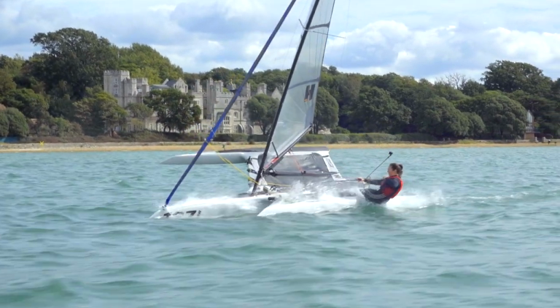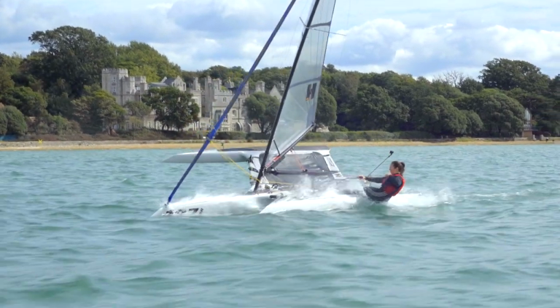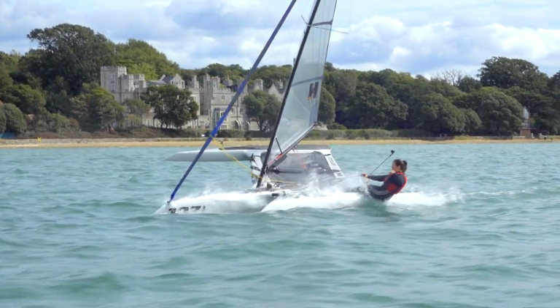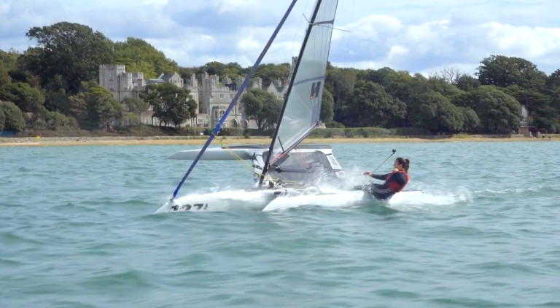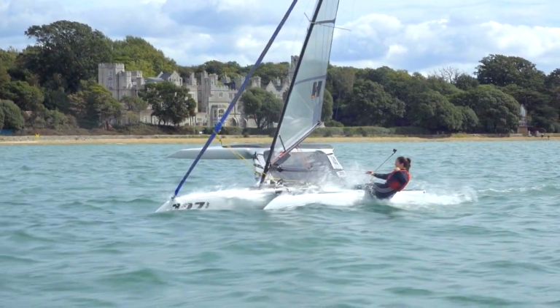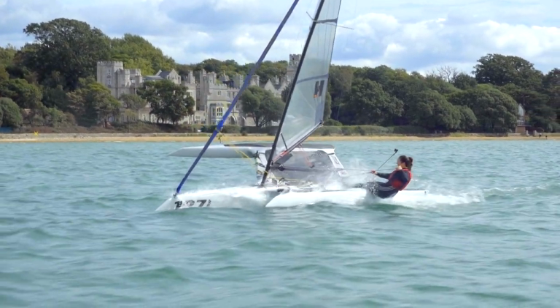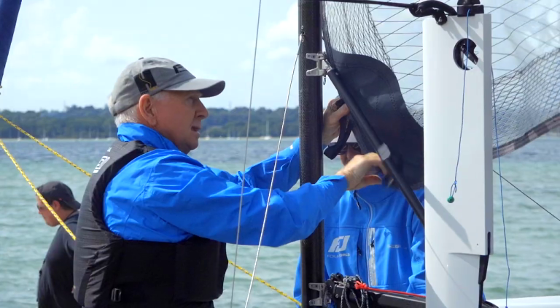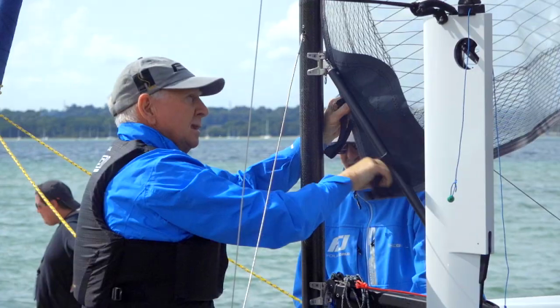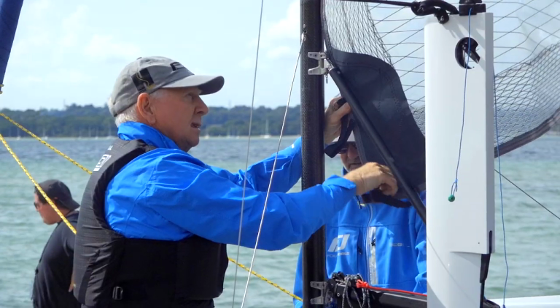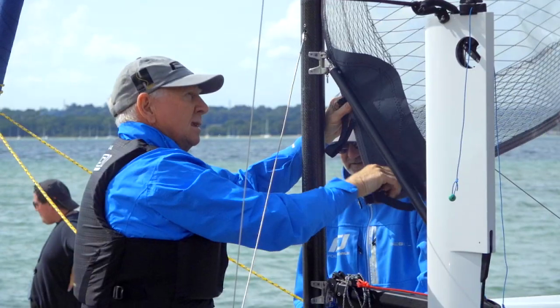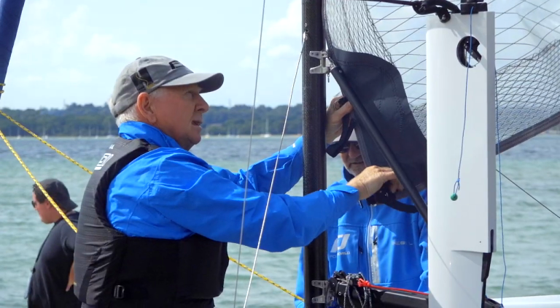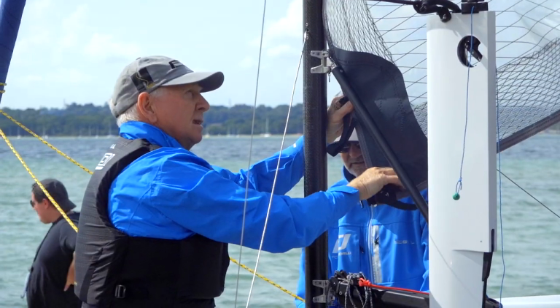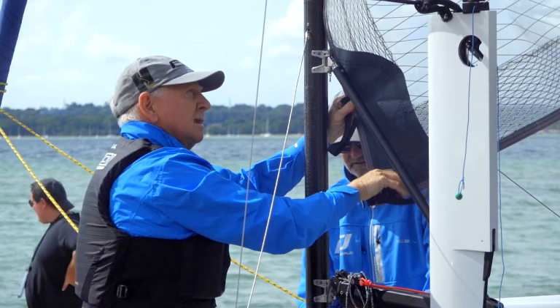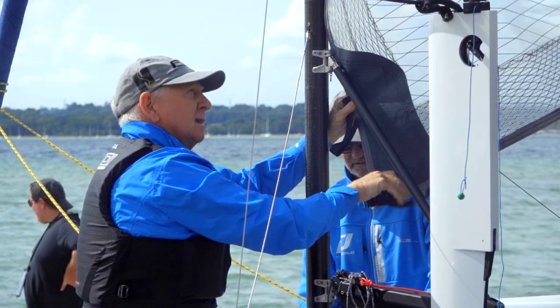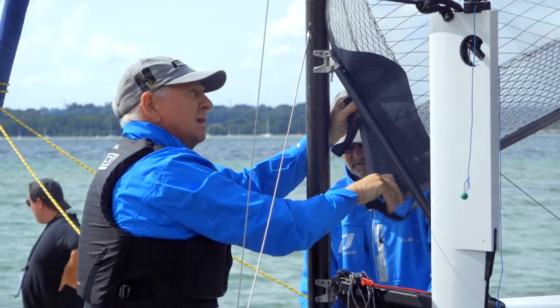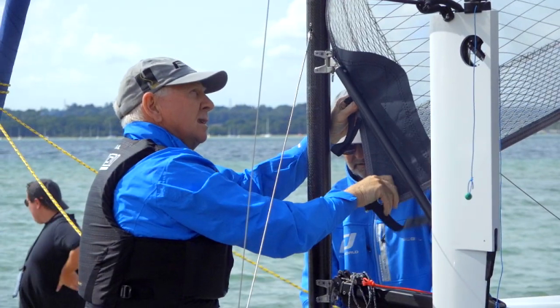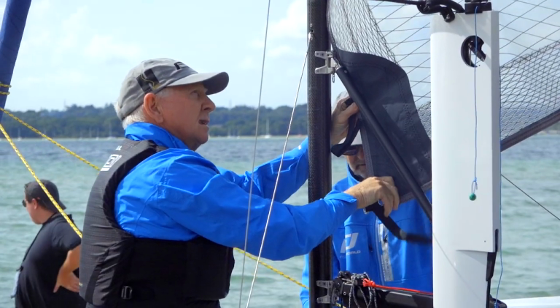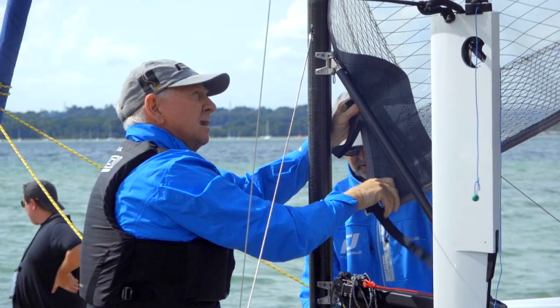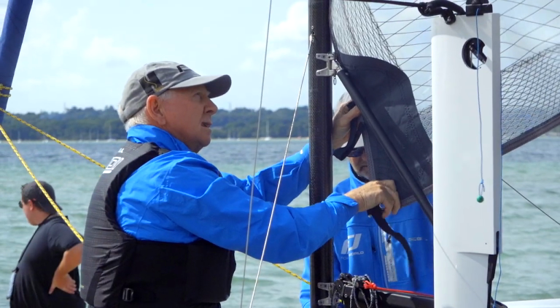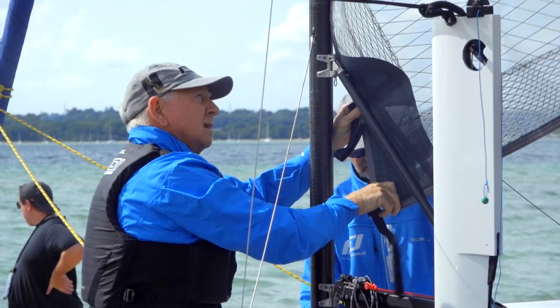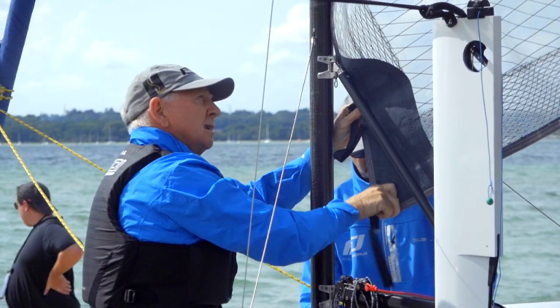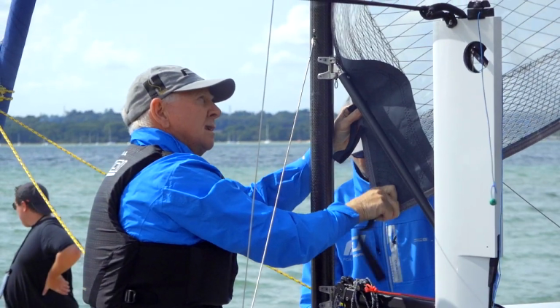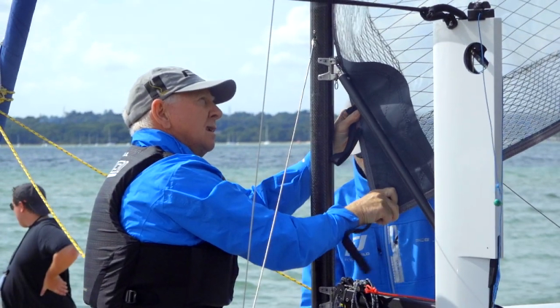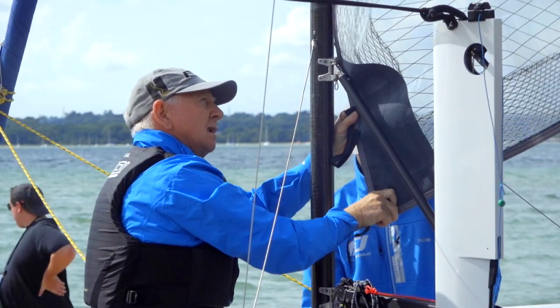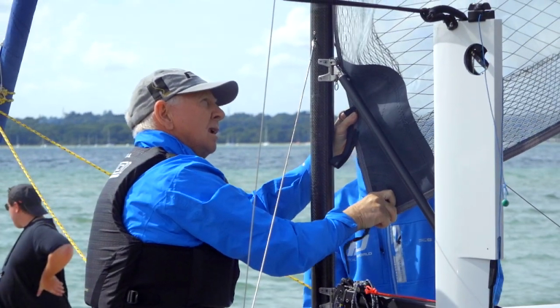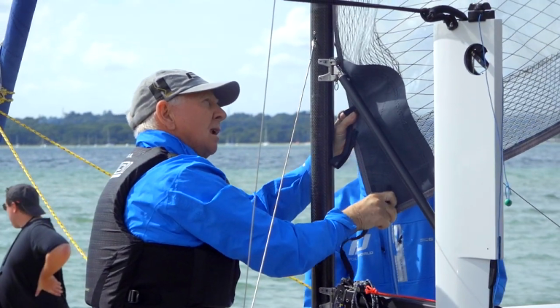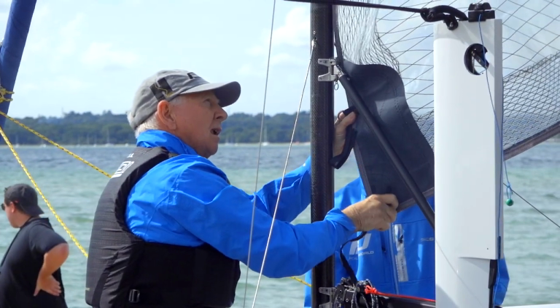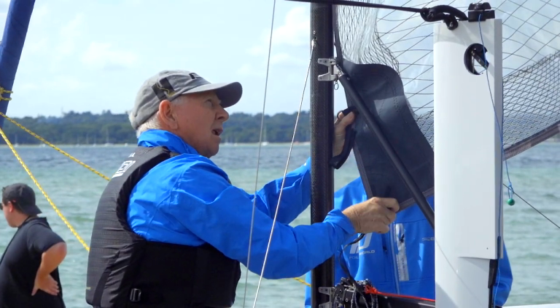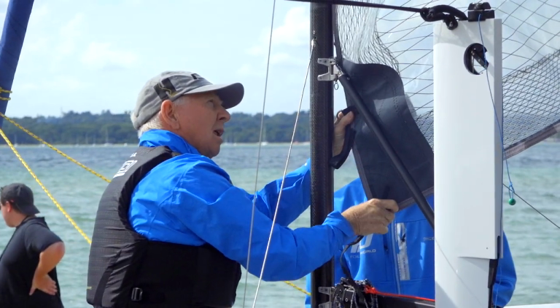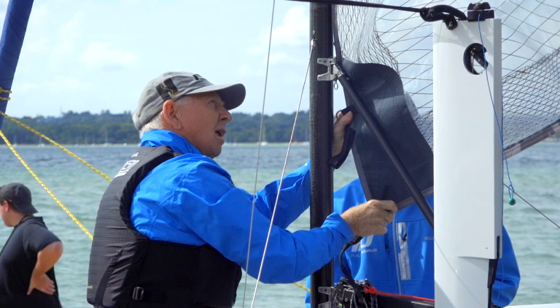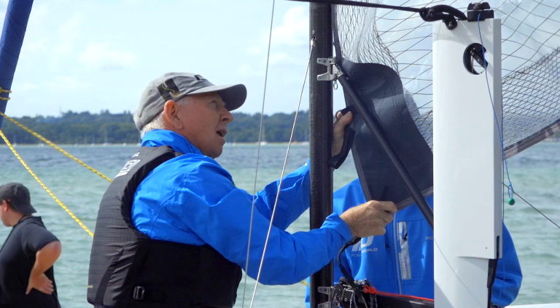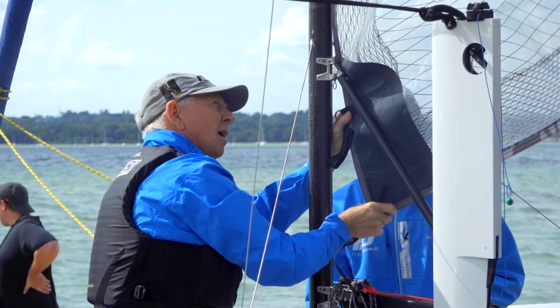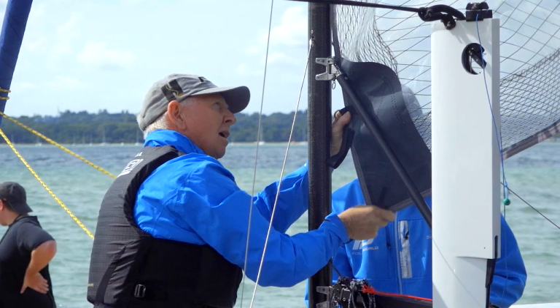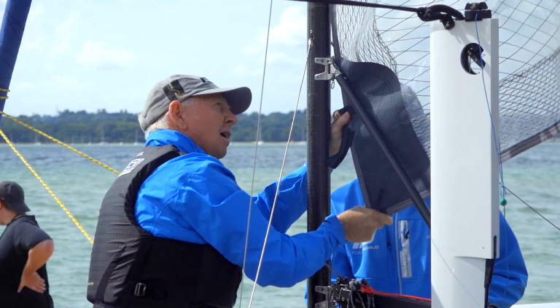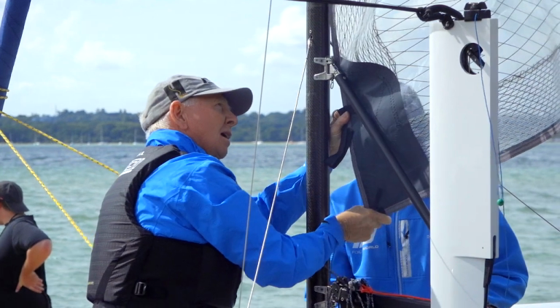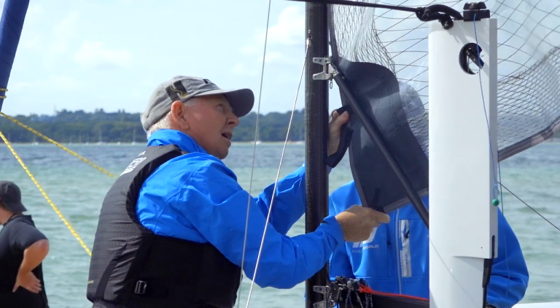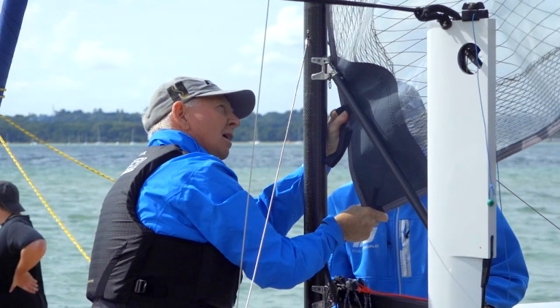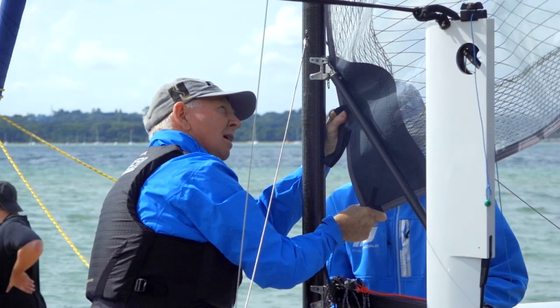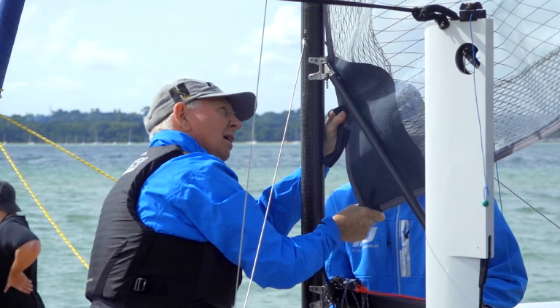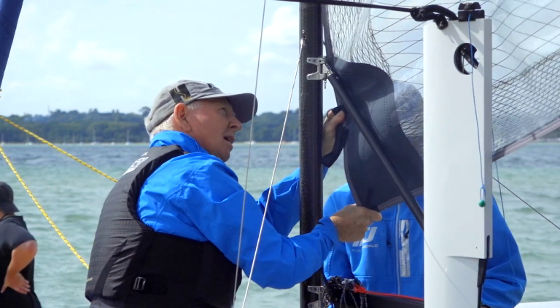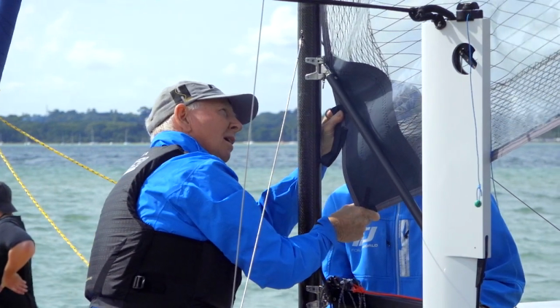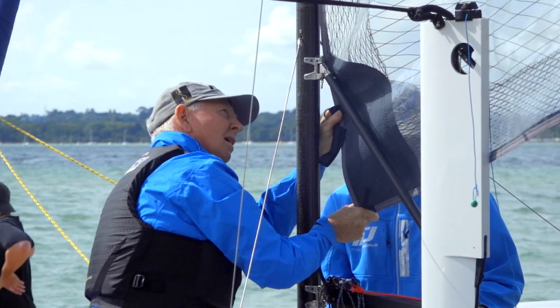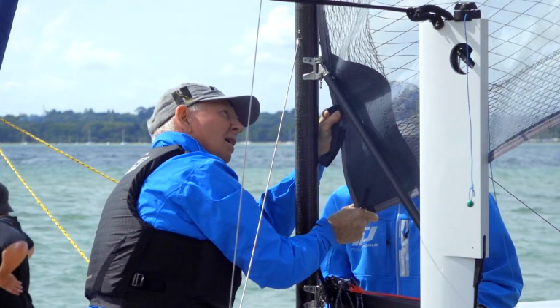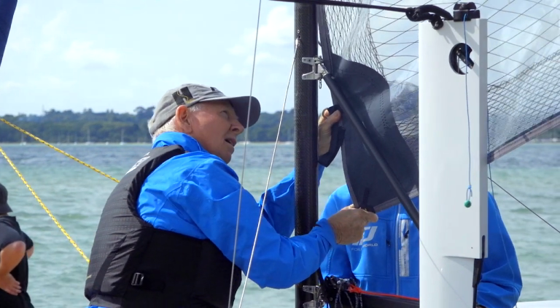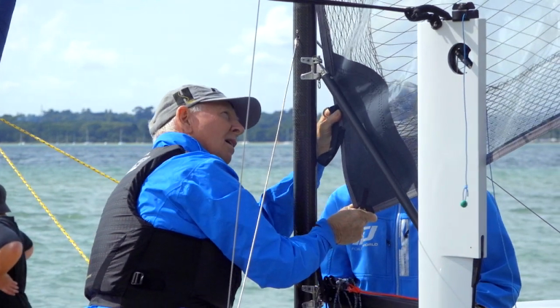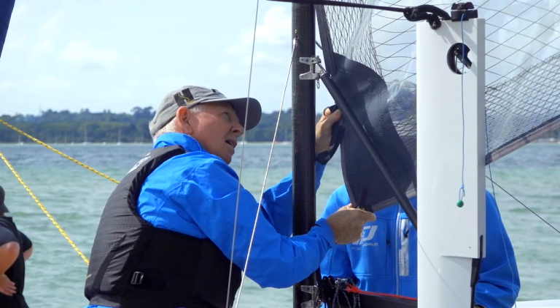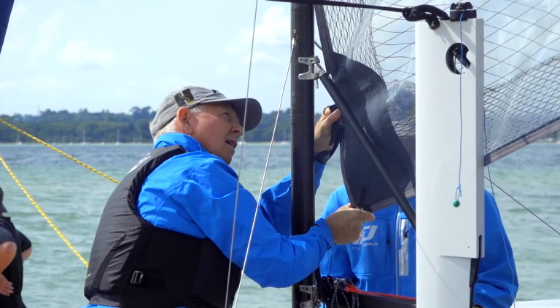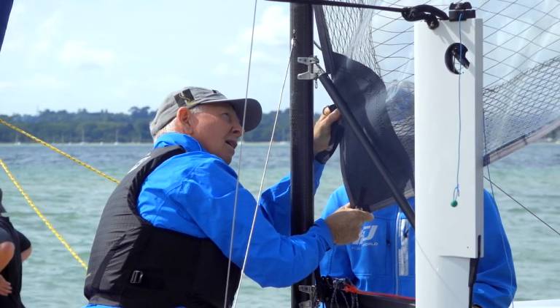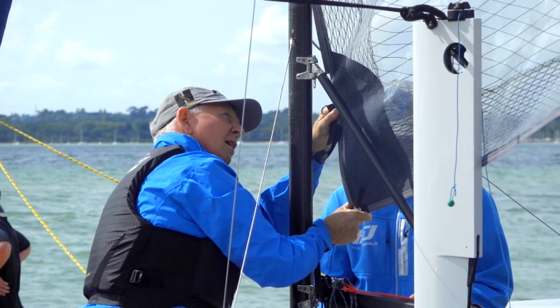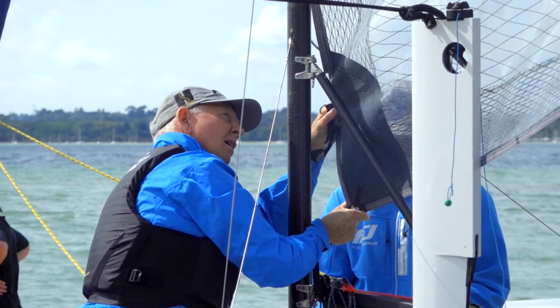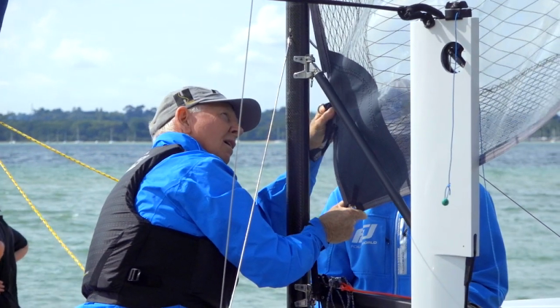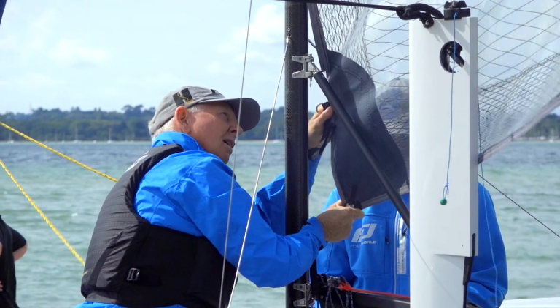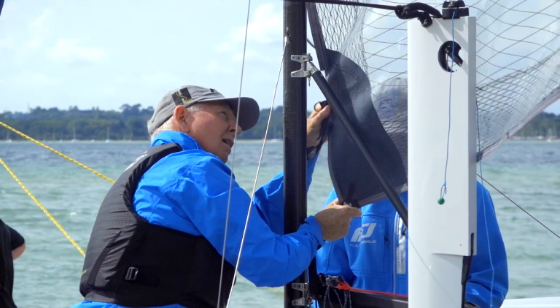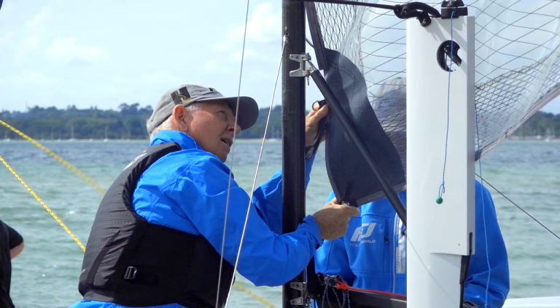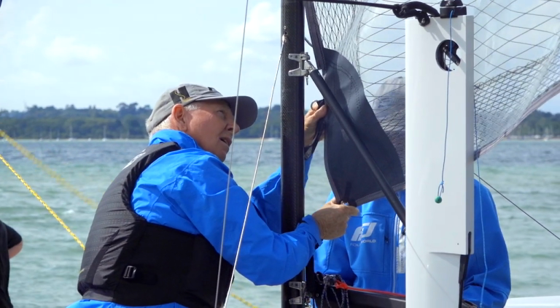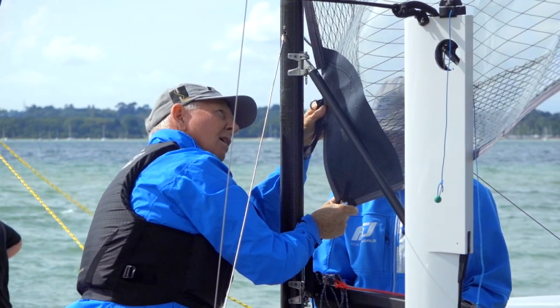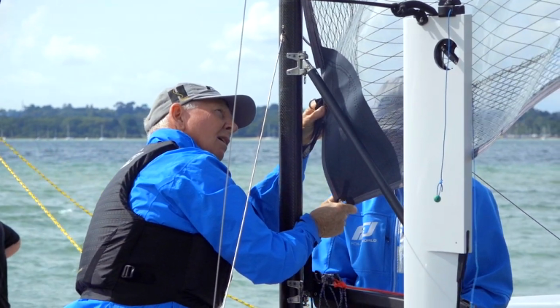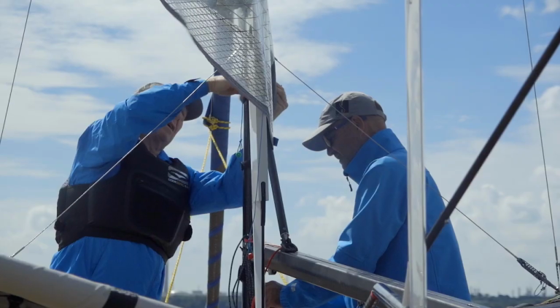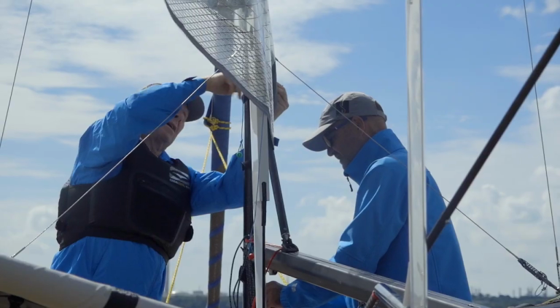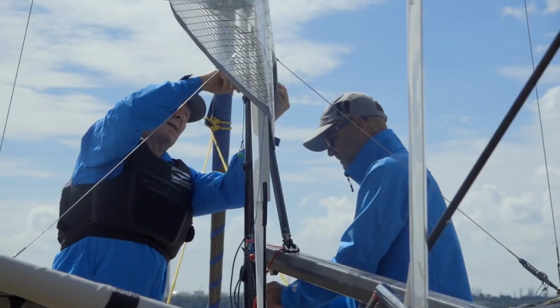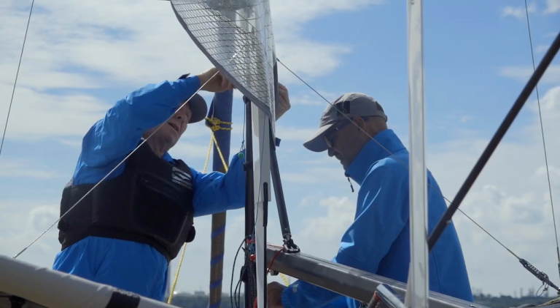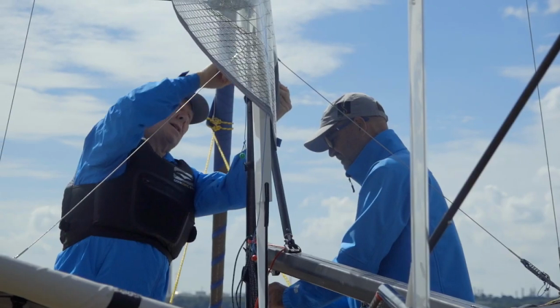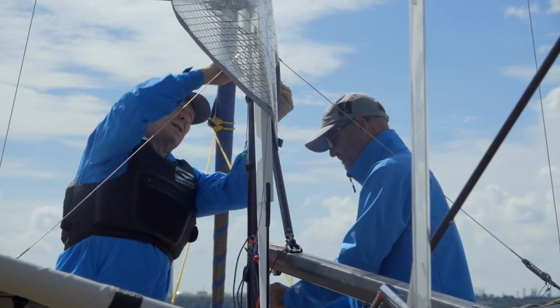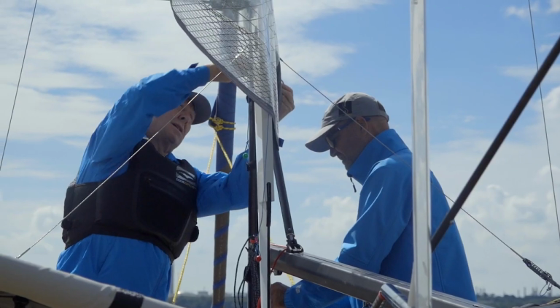I'm here with Rob from Foiling World. So can you just tell us a little bit about the boat, why it's different to what we've already seen and who it's aimed at?